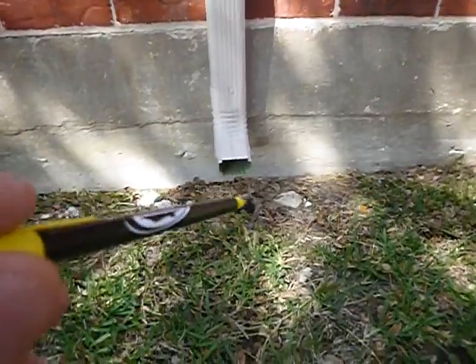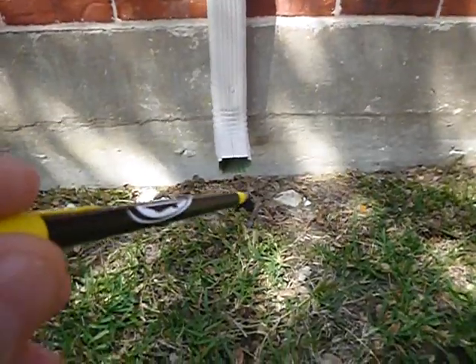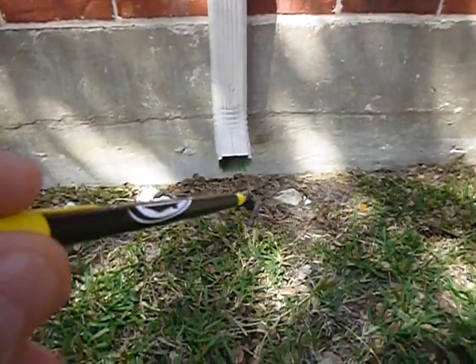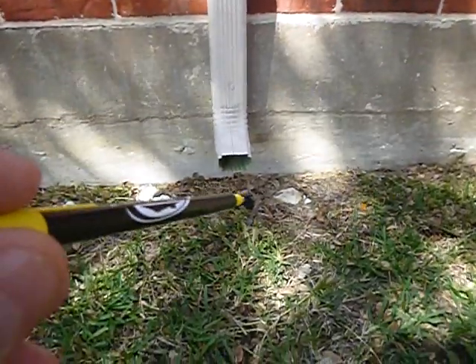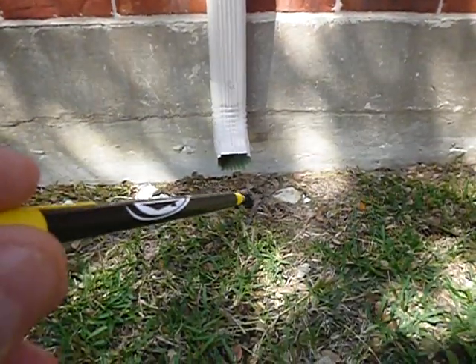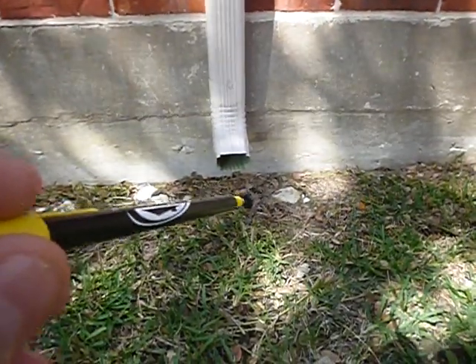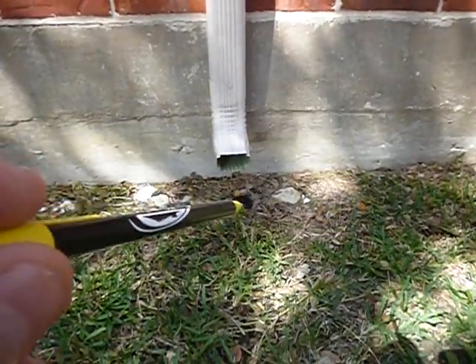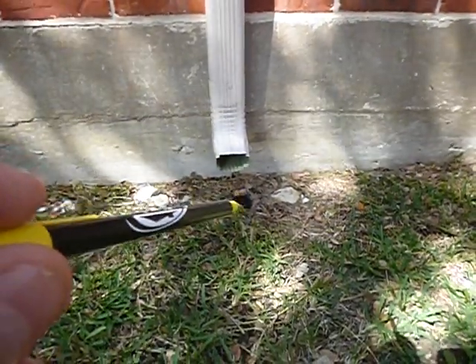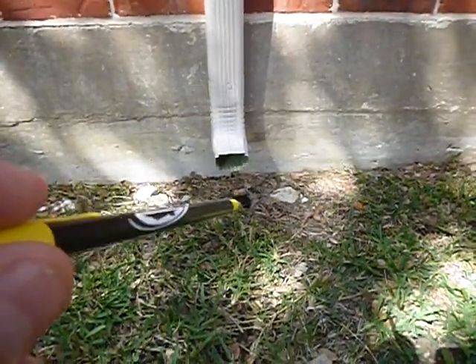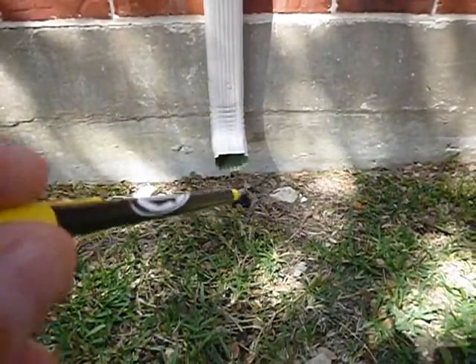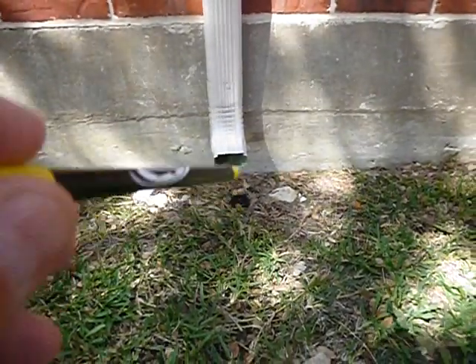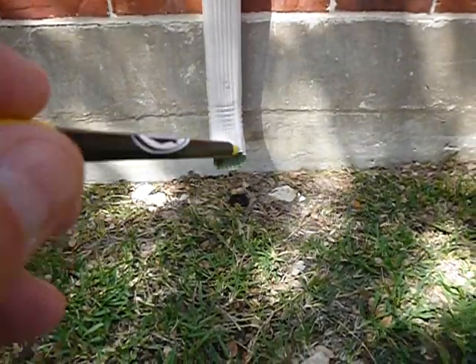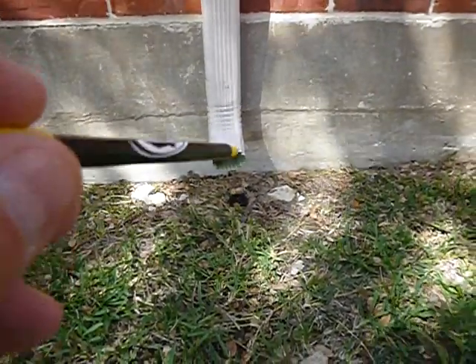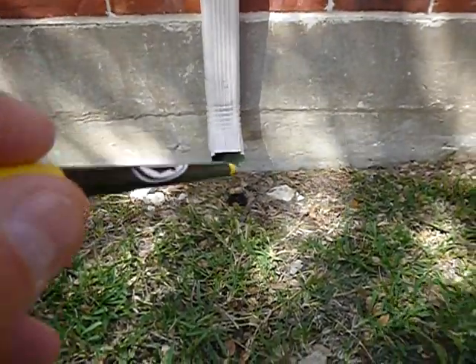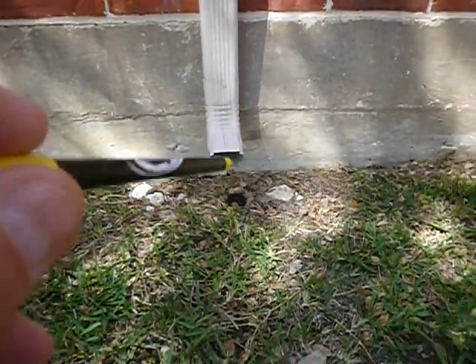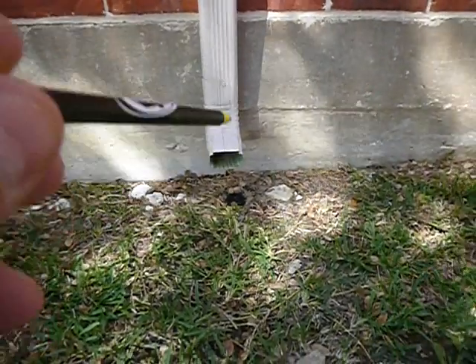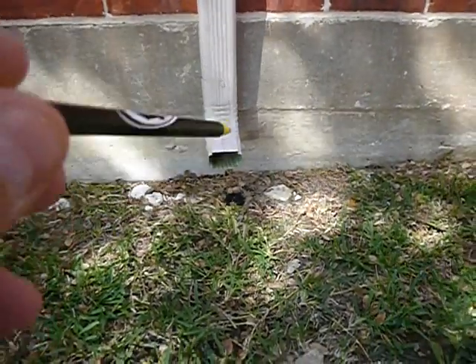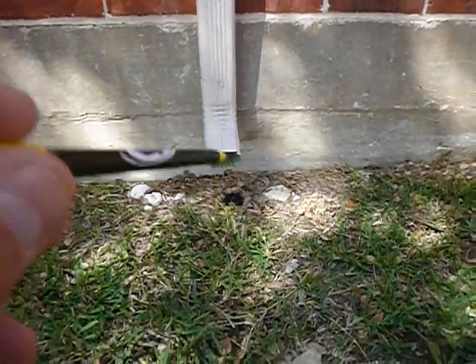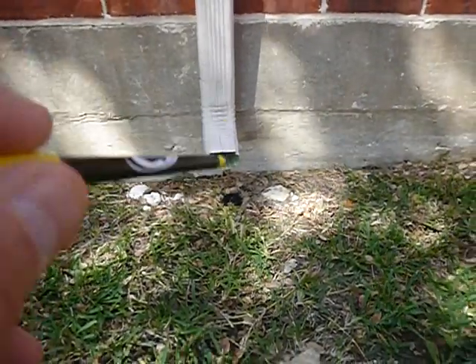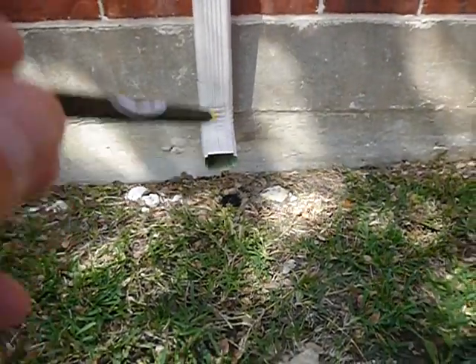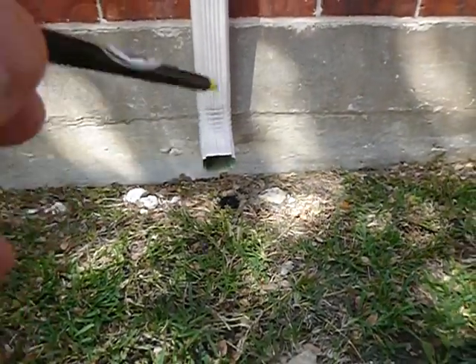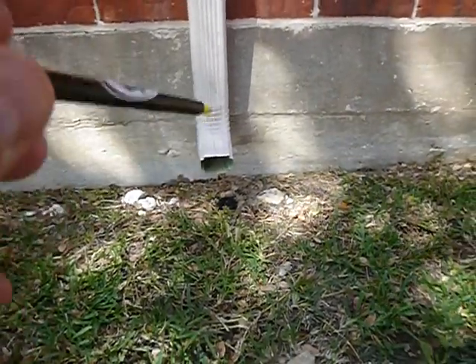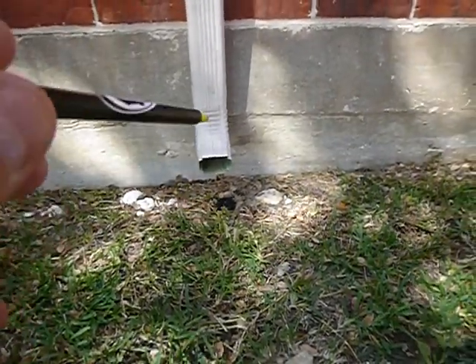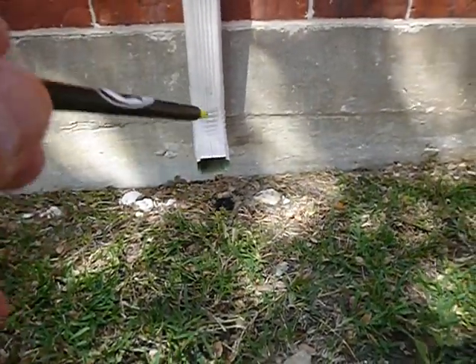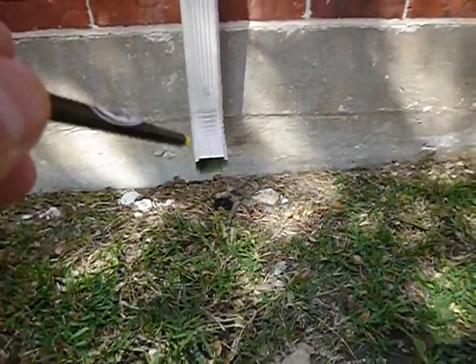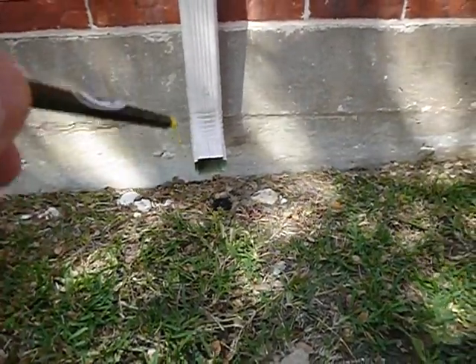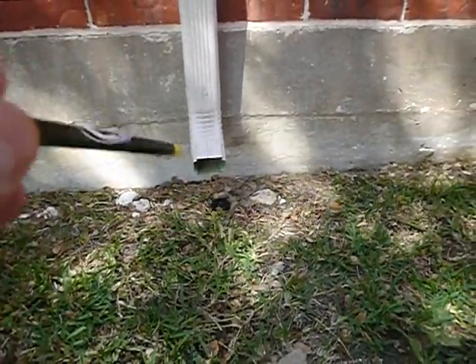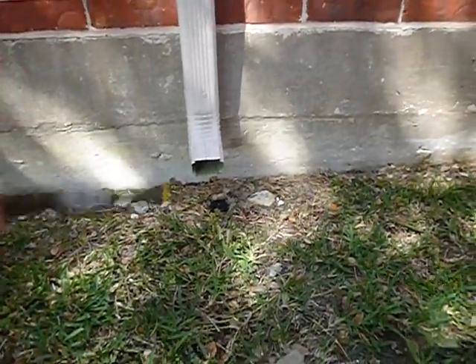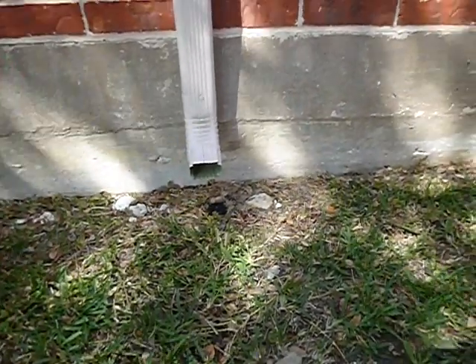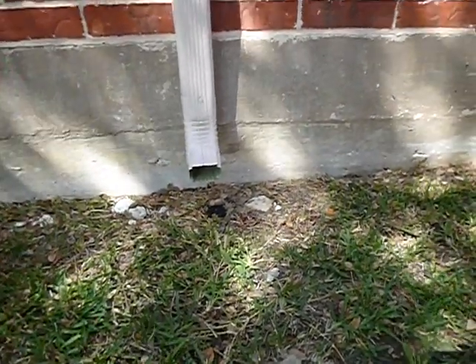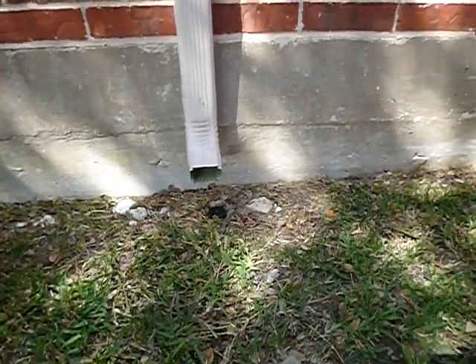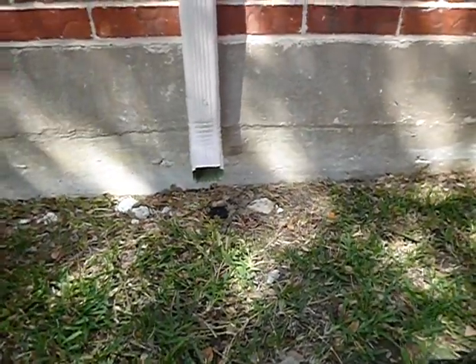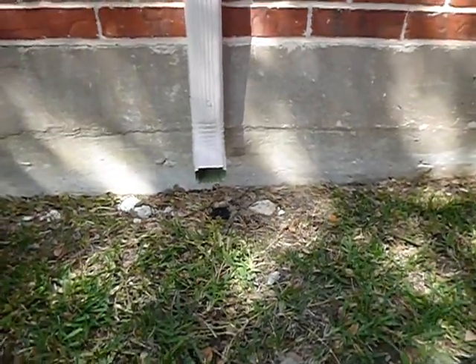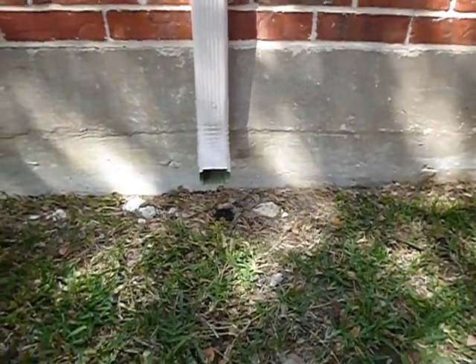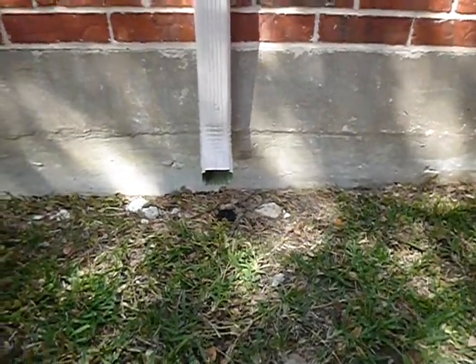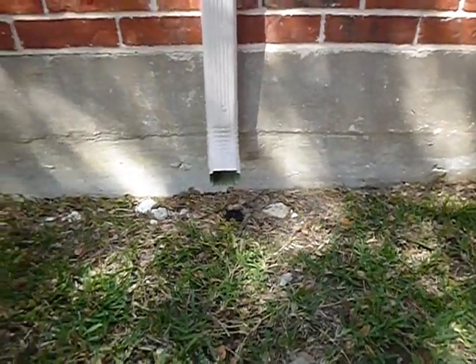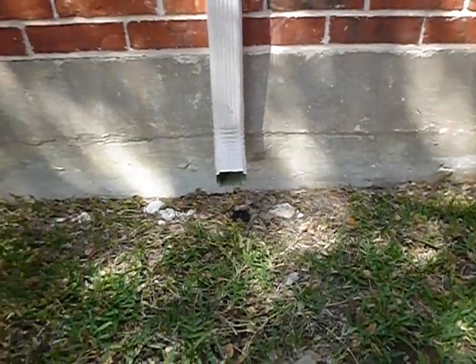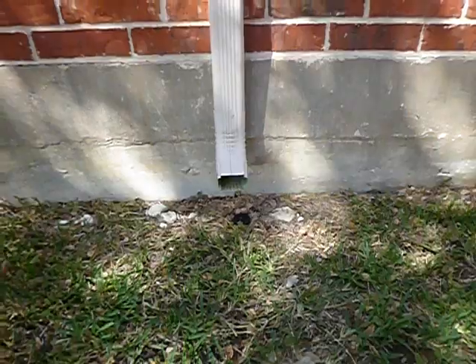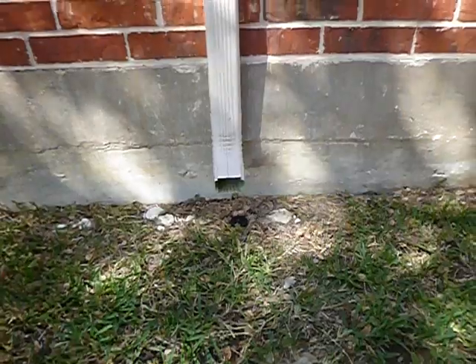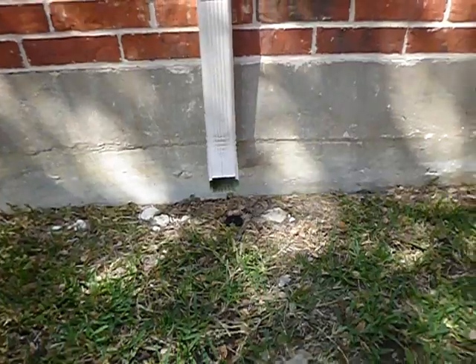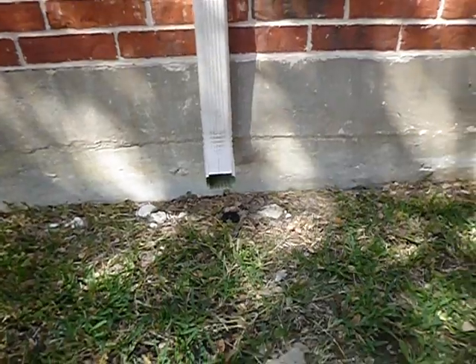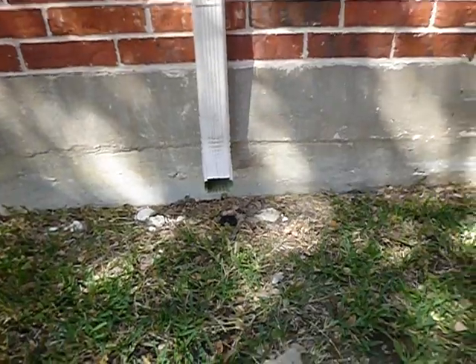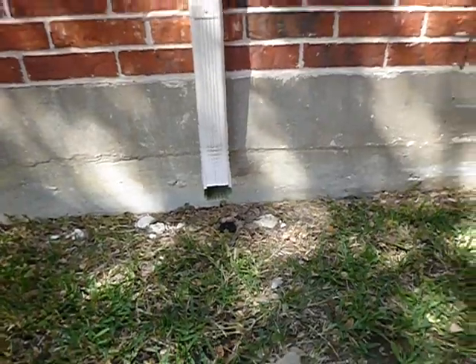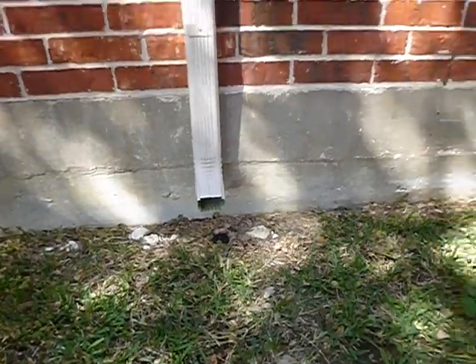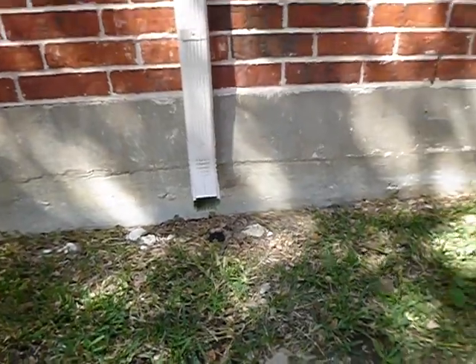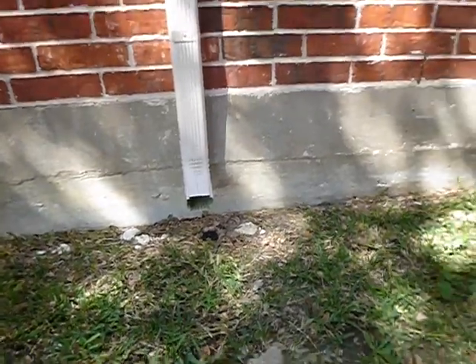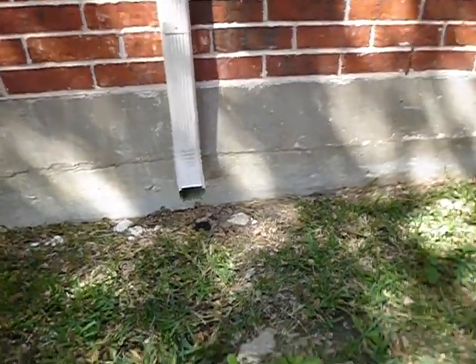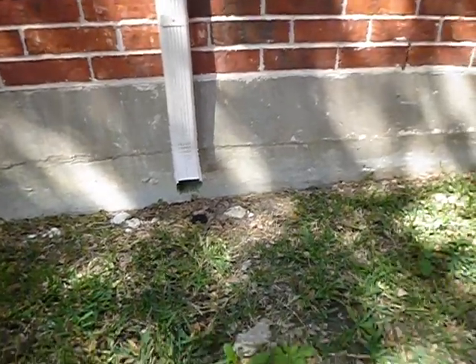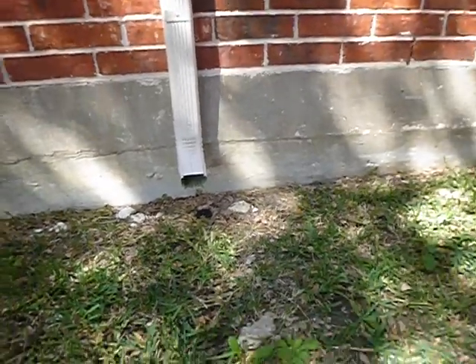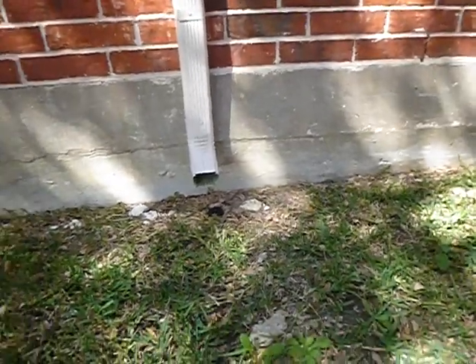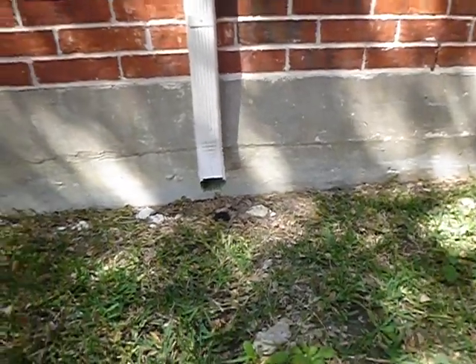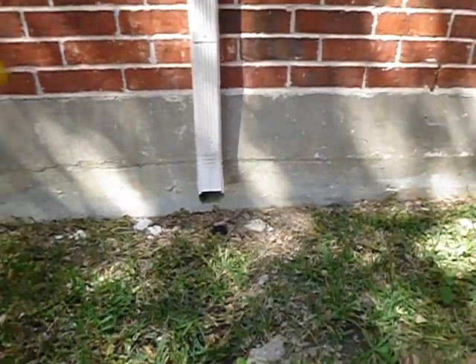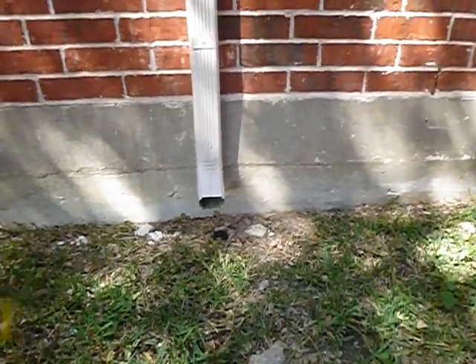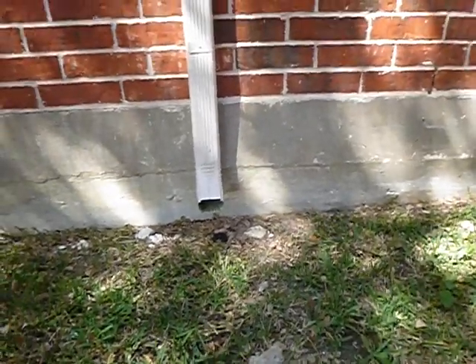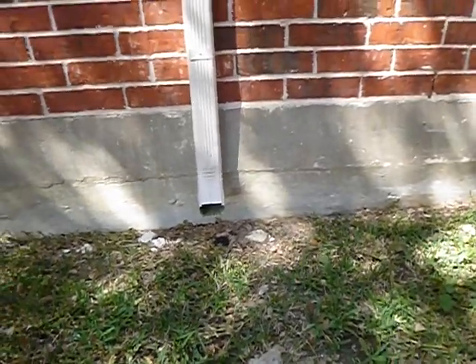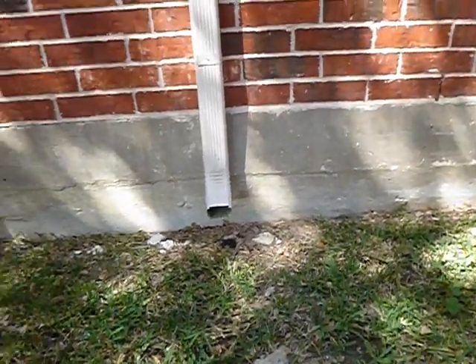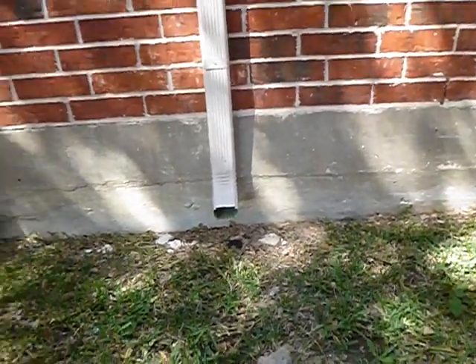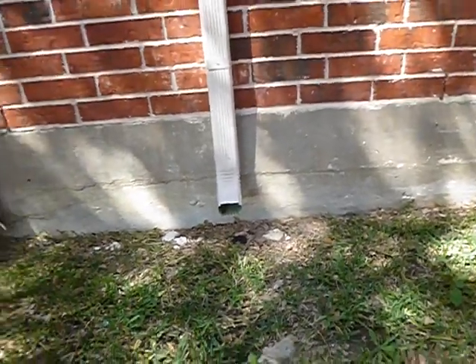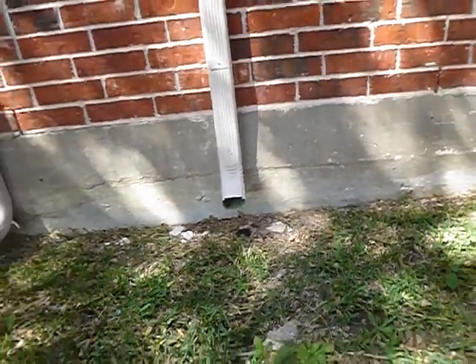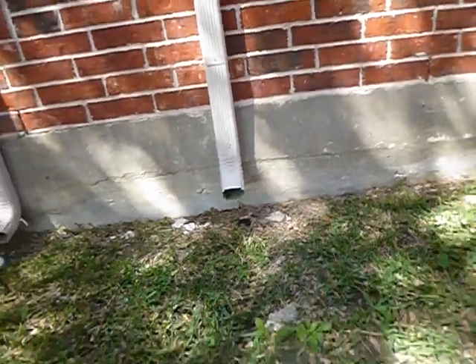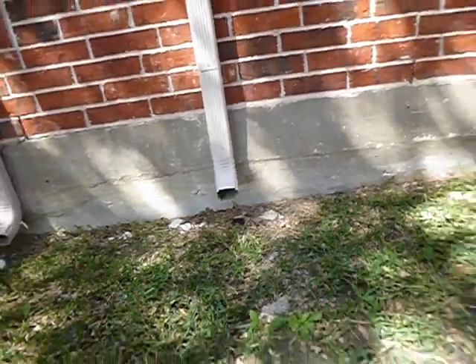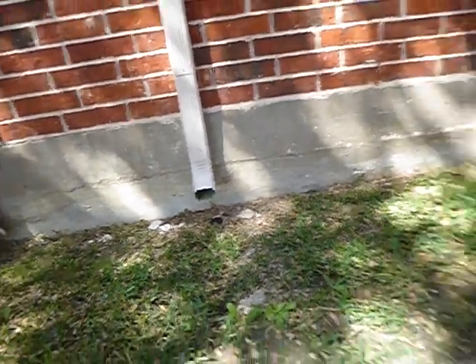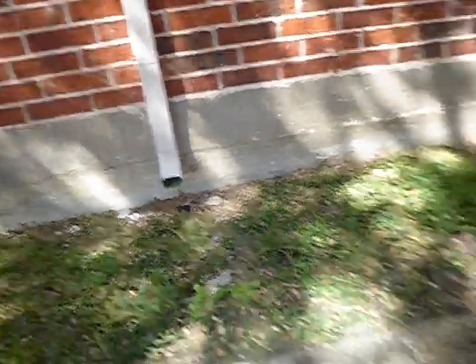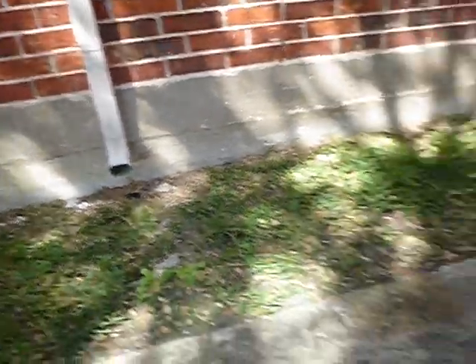Lawn sprinkler heads should not have been placed closer than 12 inches to the structure.